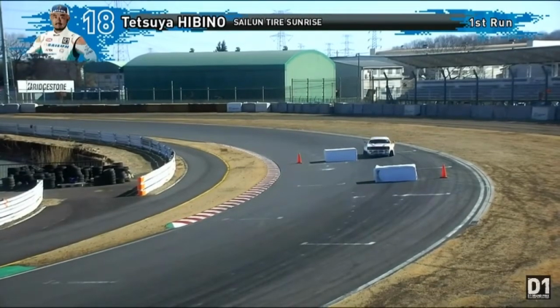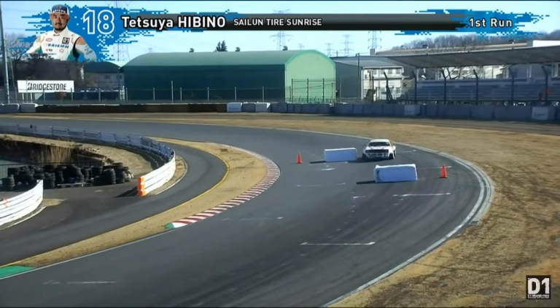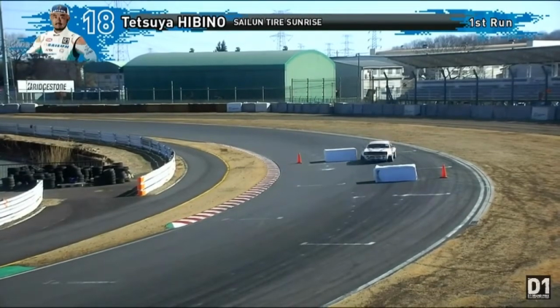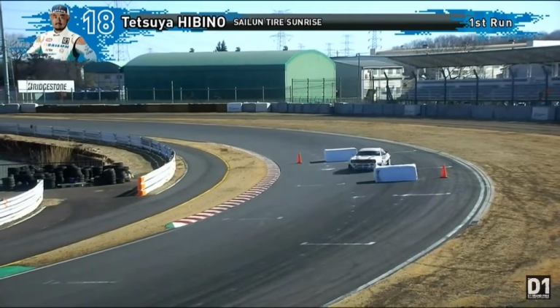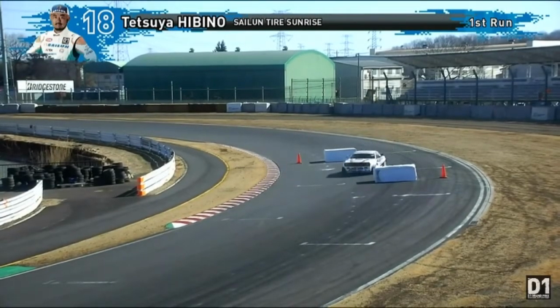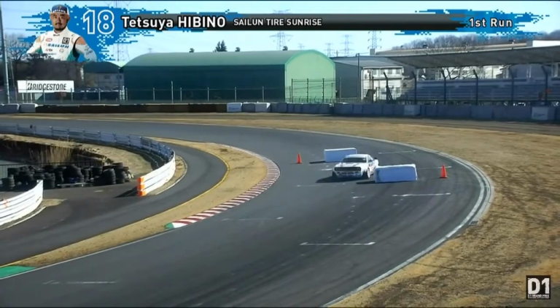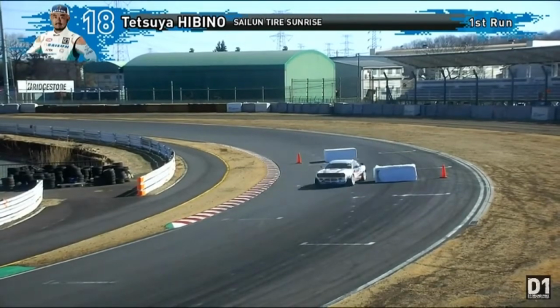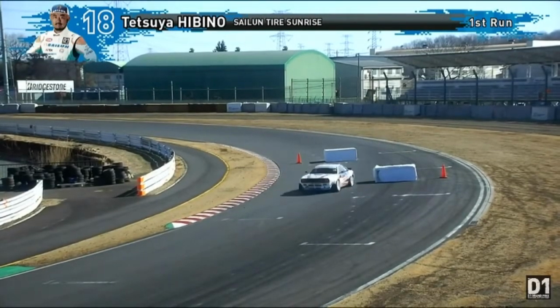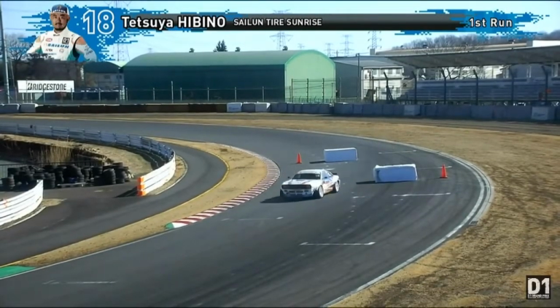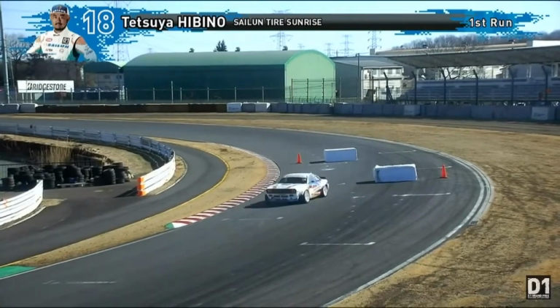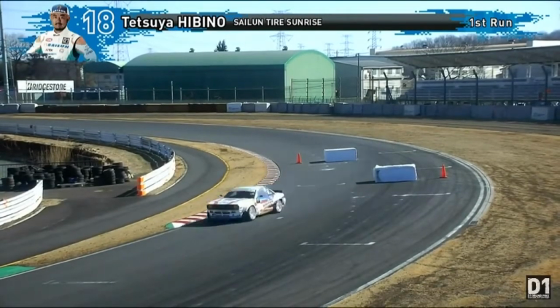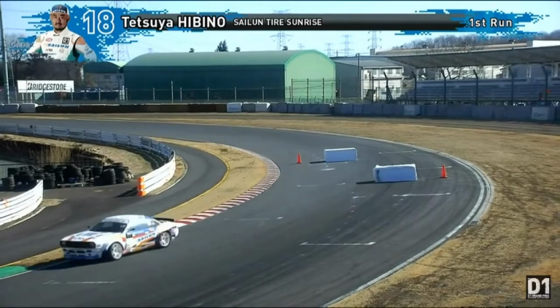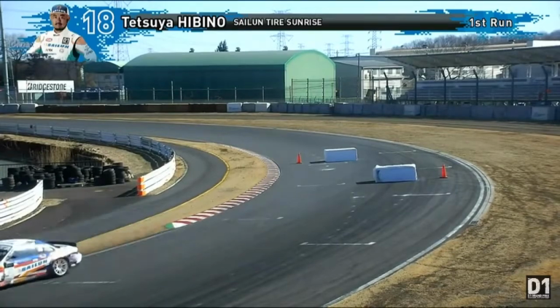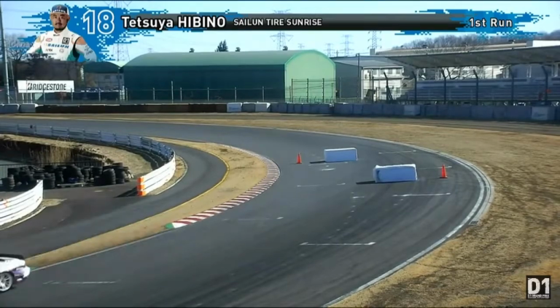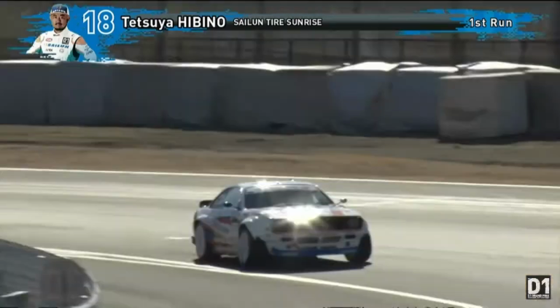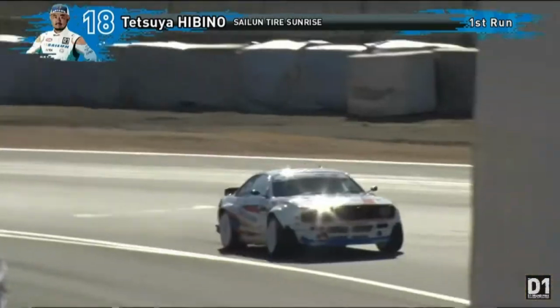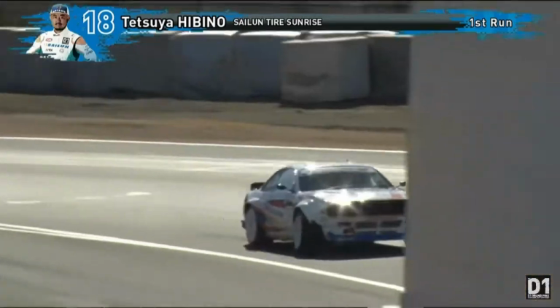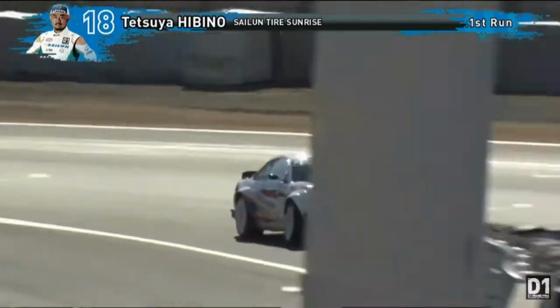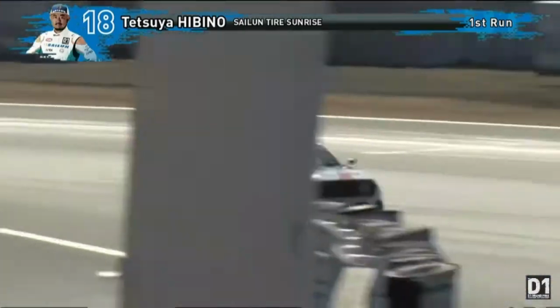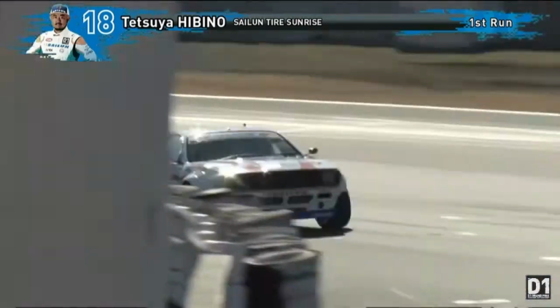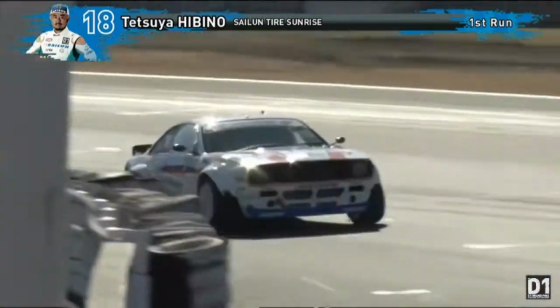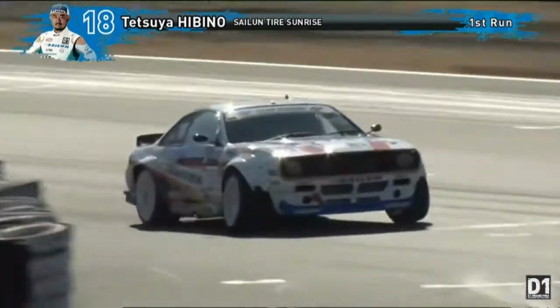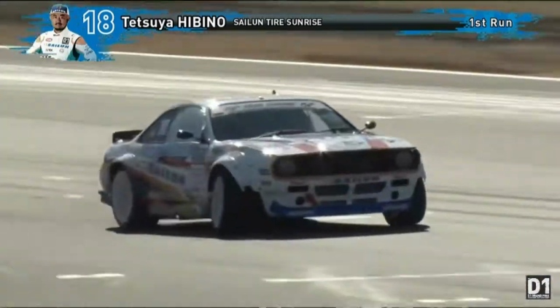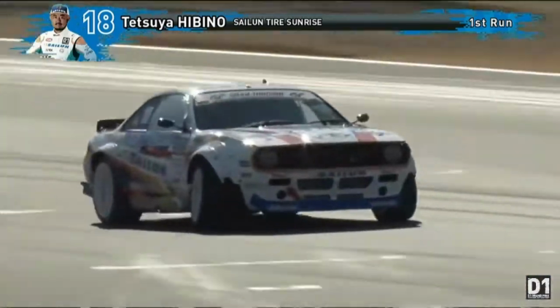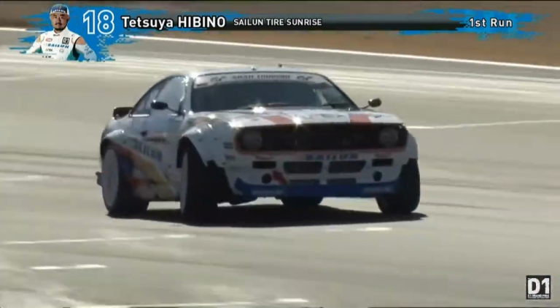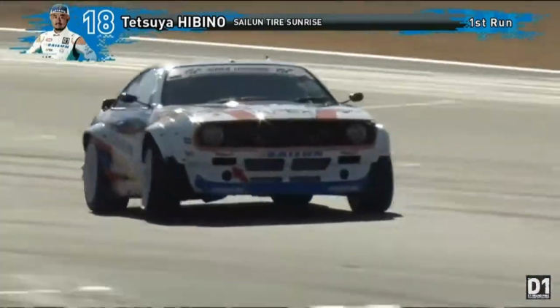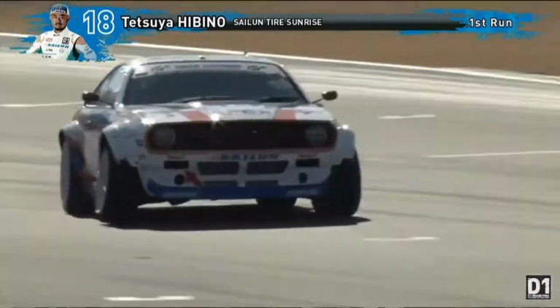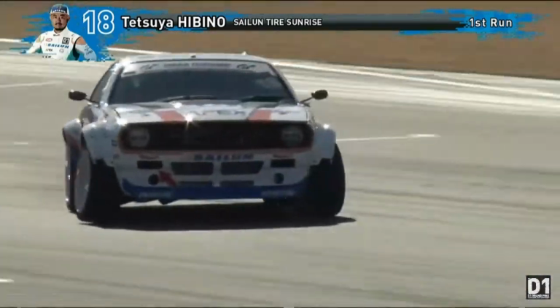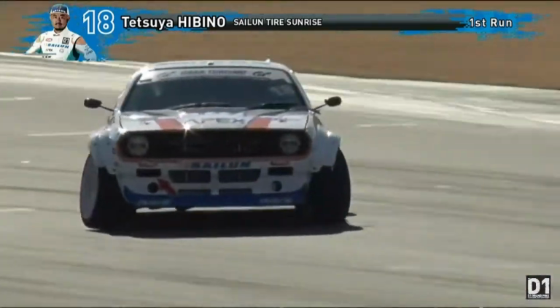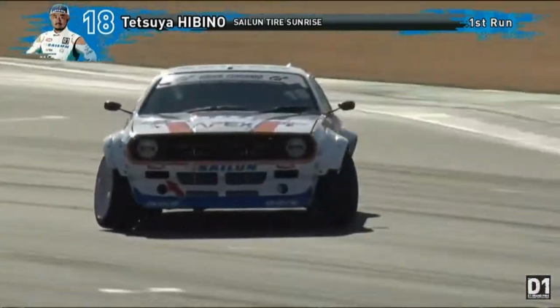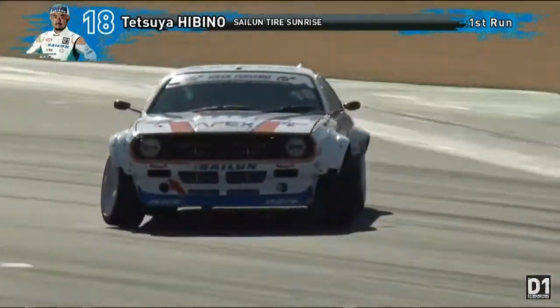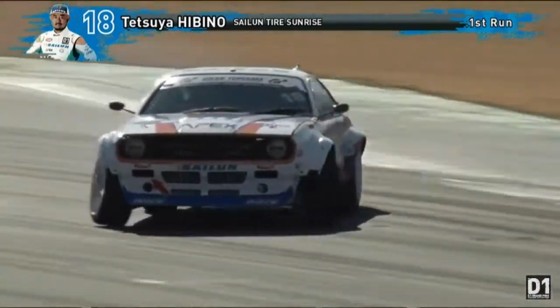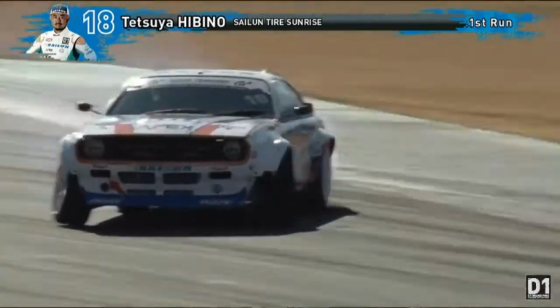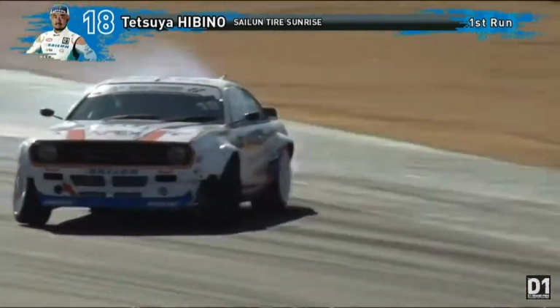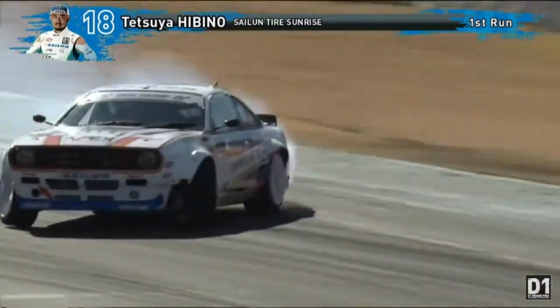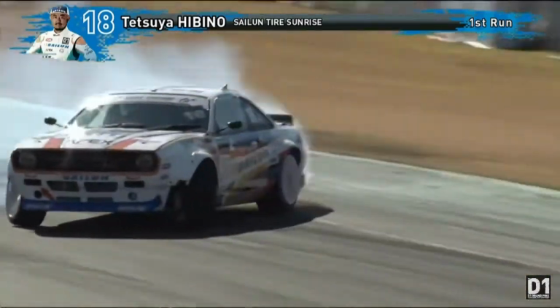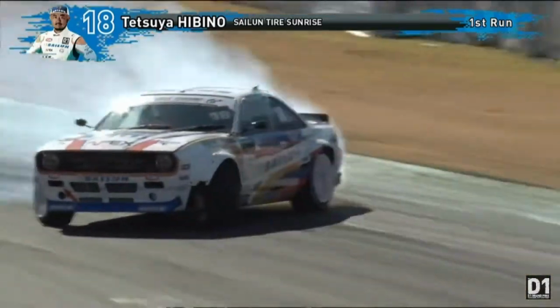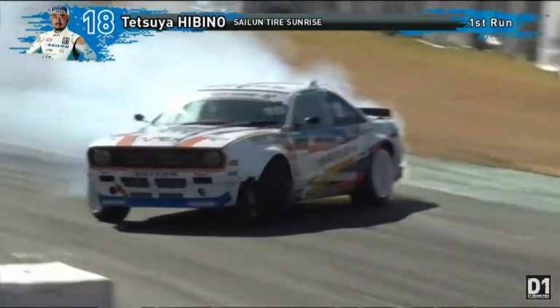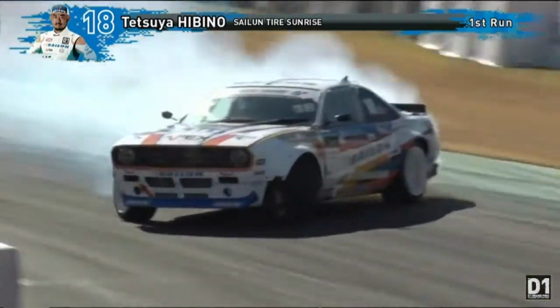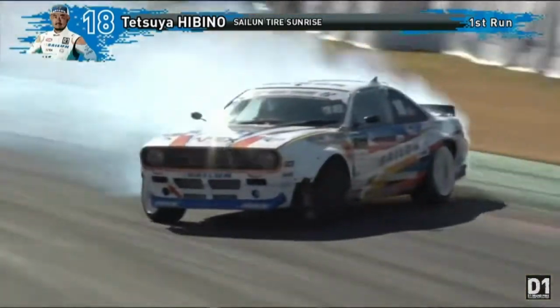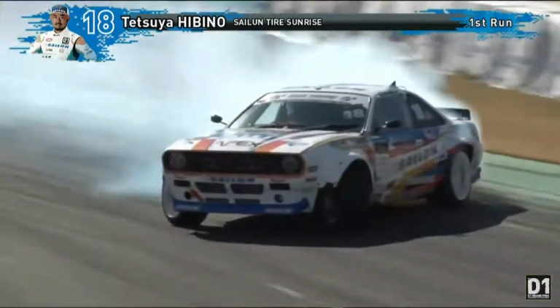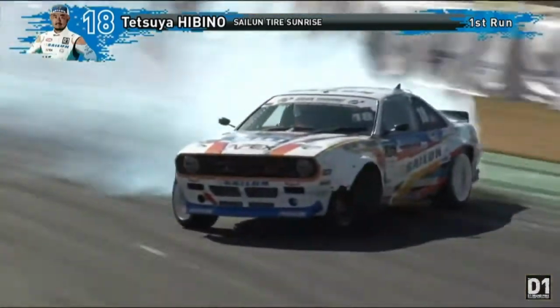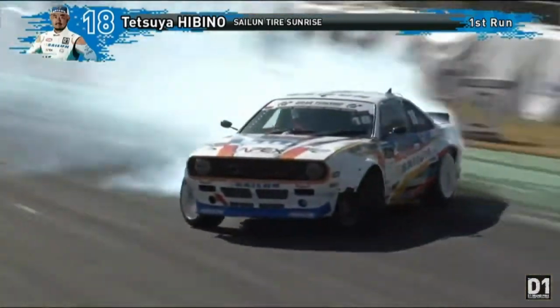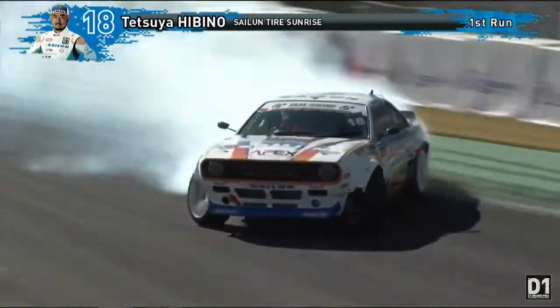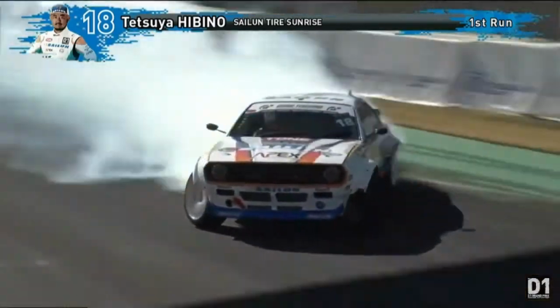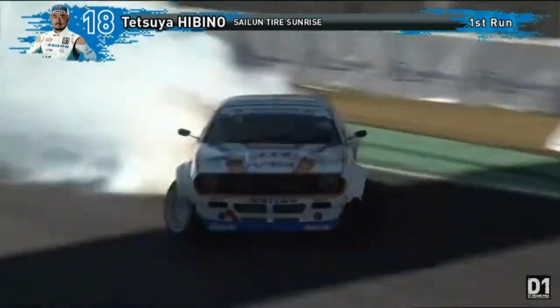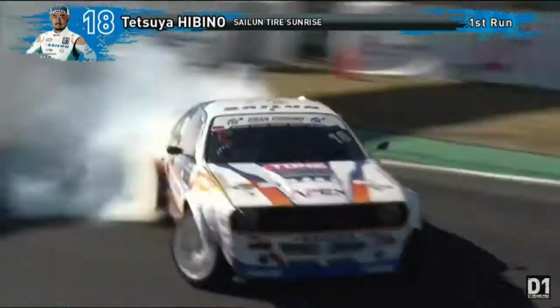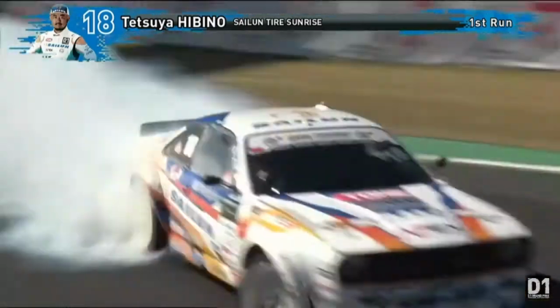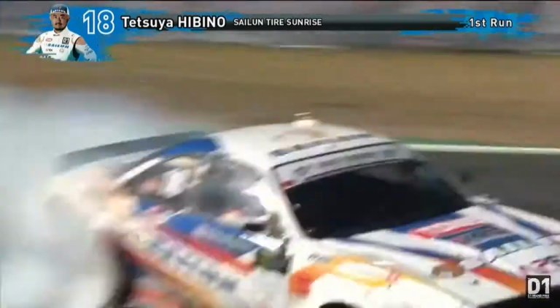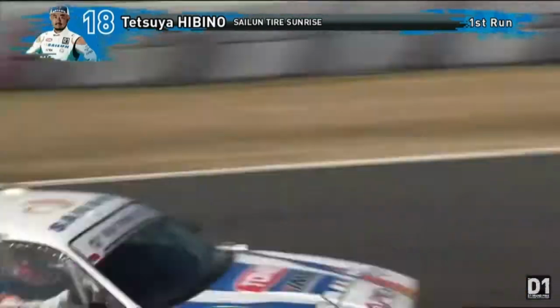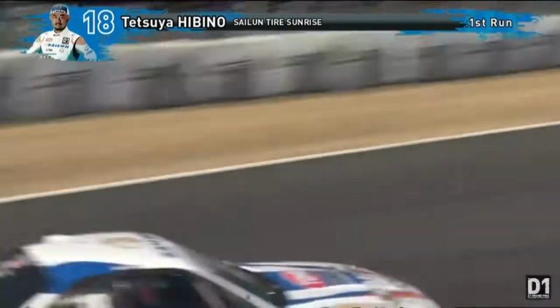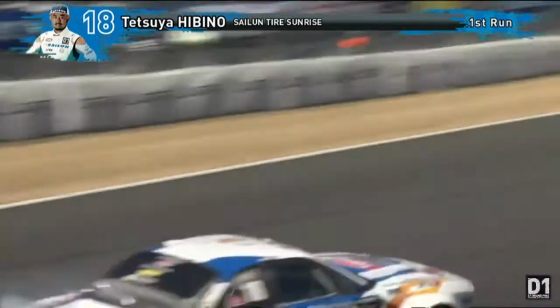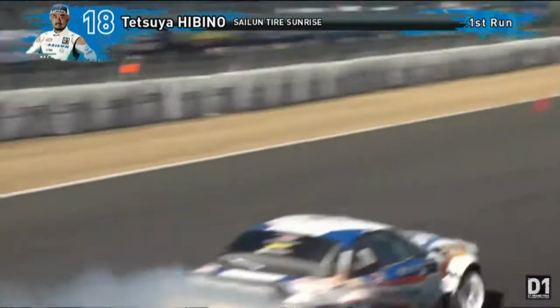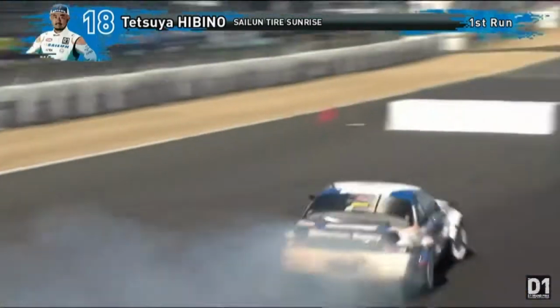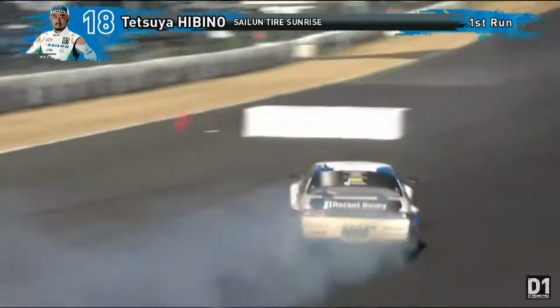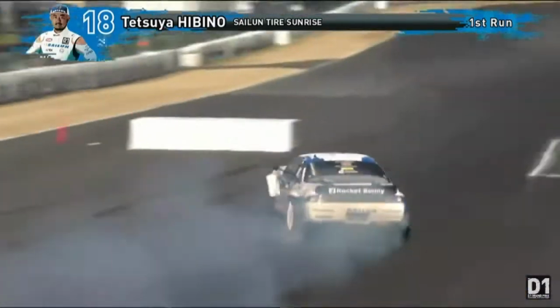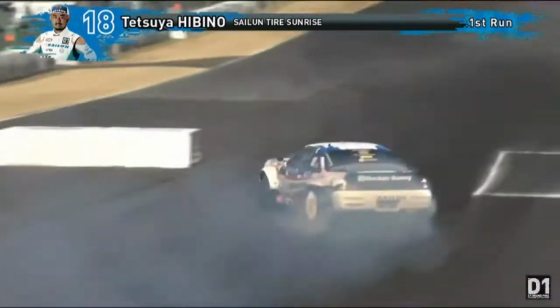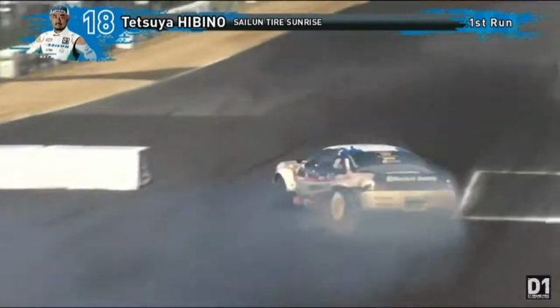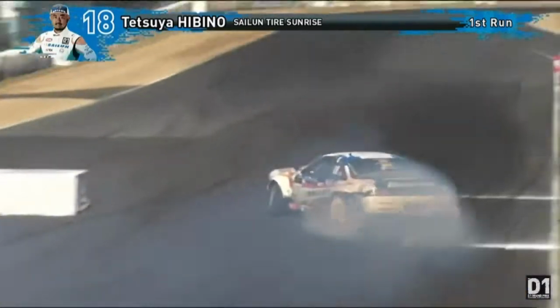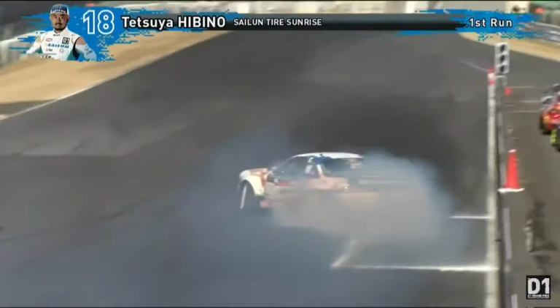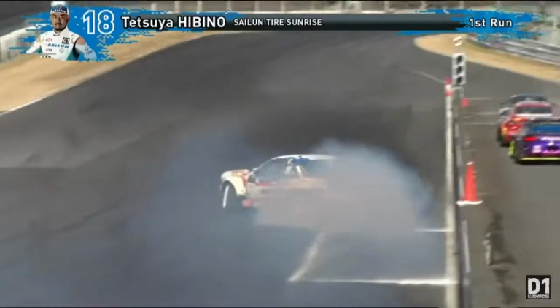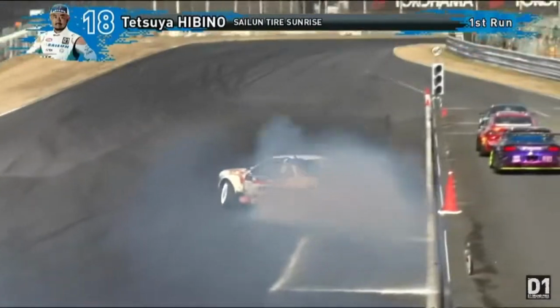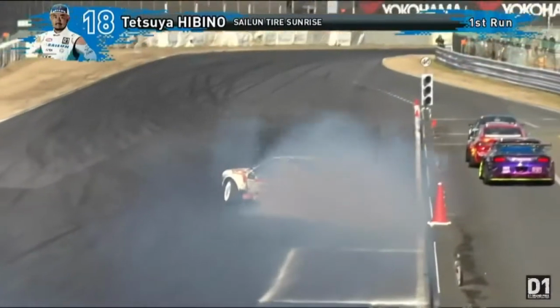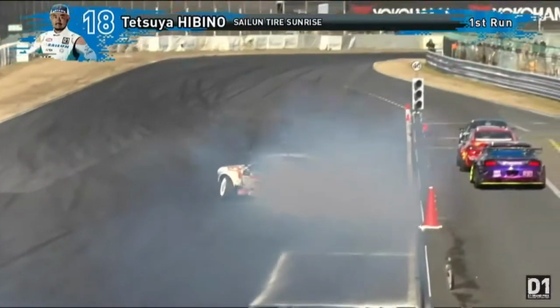Here we go, next group. Tetsuya Hibino, first run. S14 Silvia. Boss kit, 2JZ.